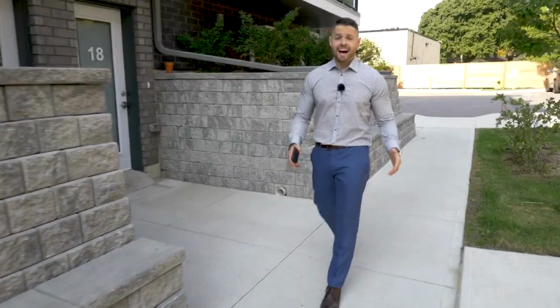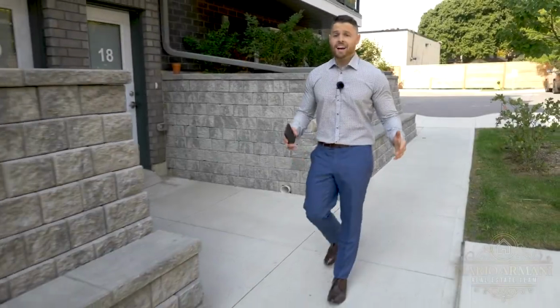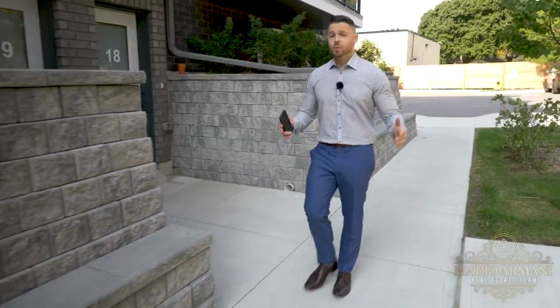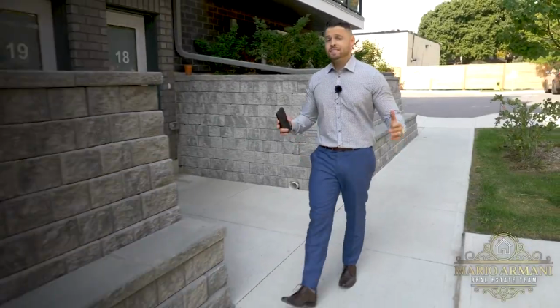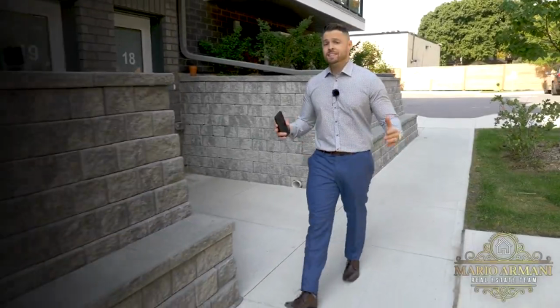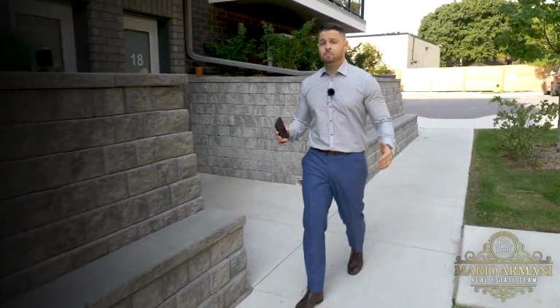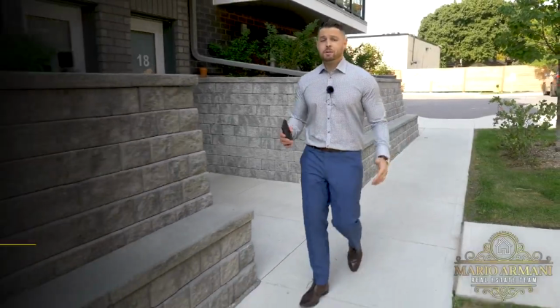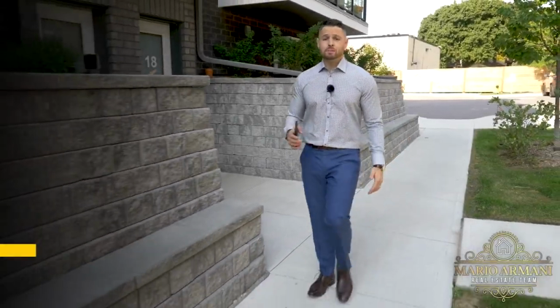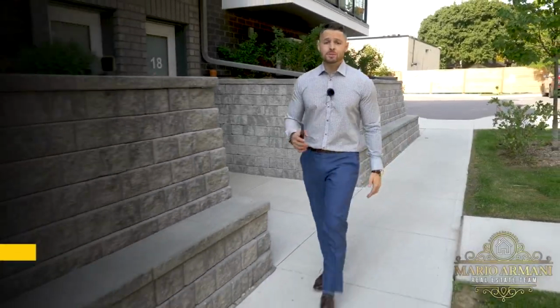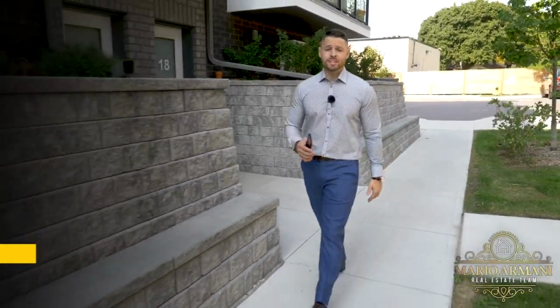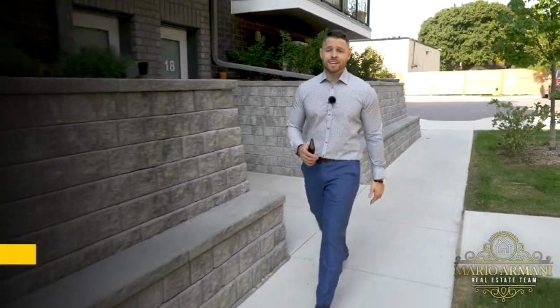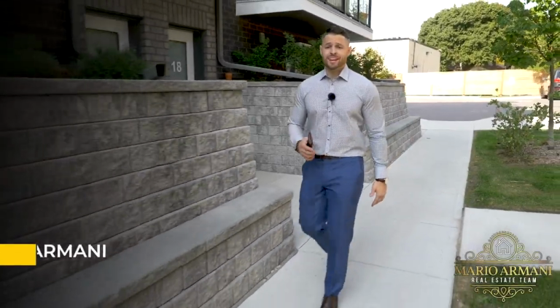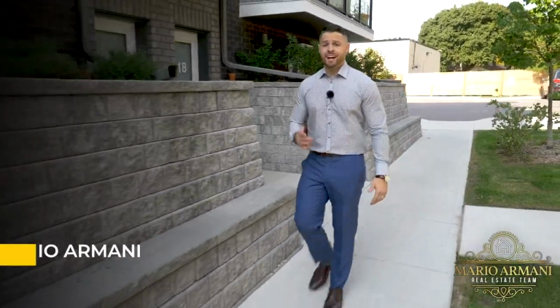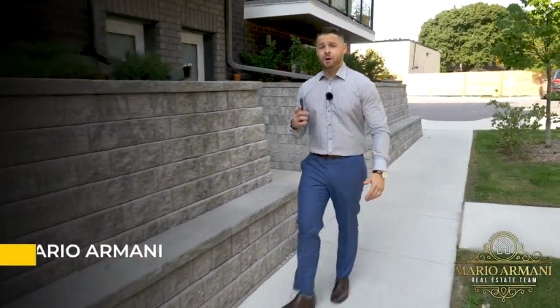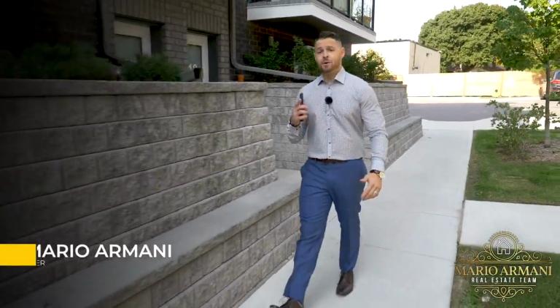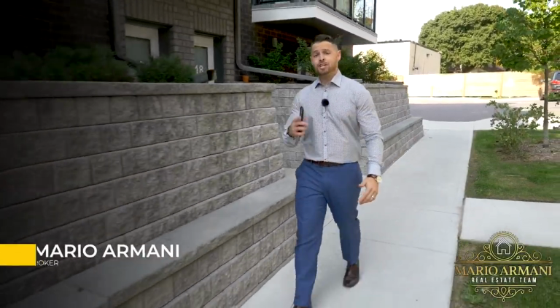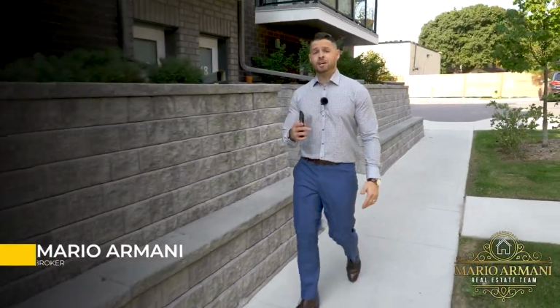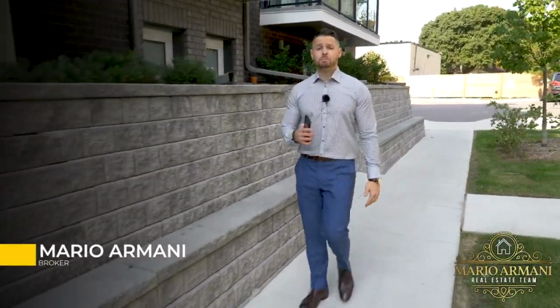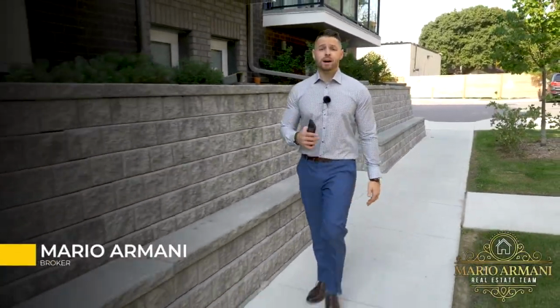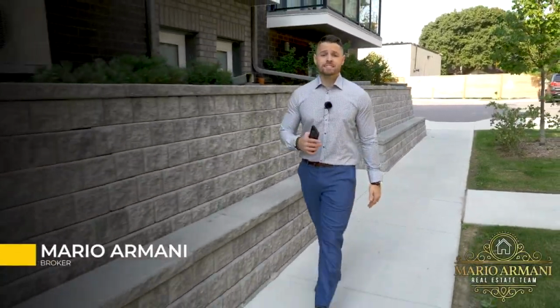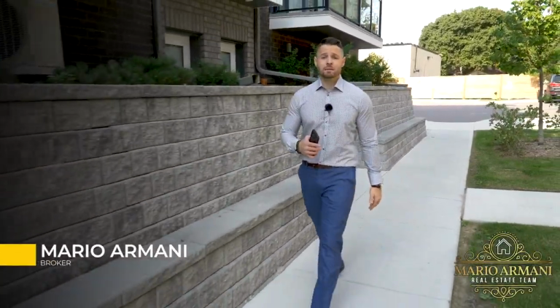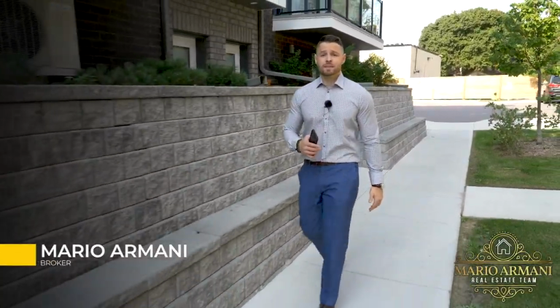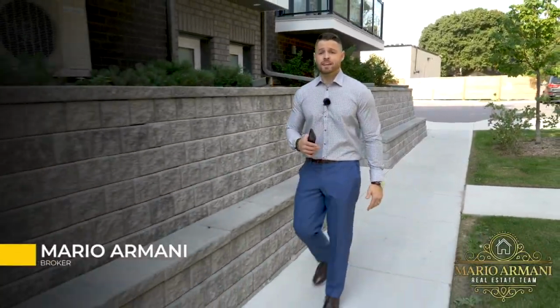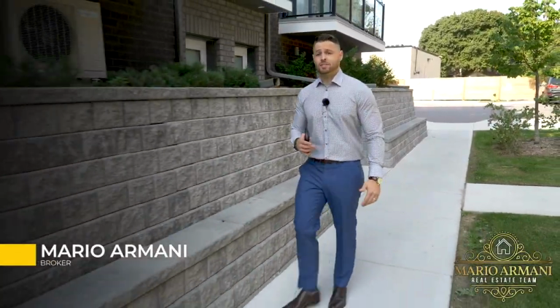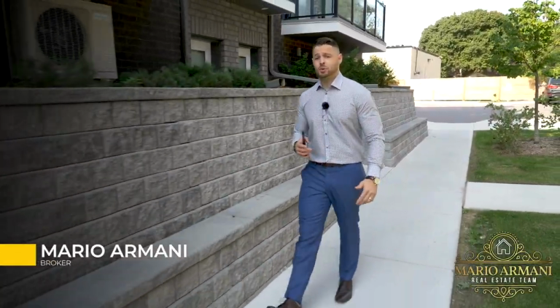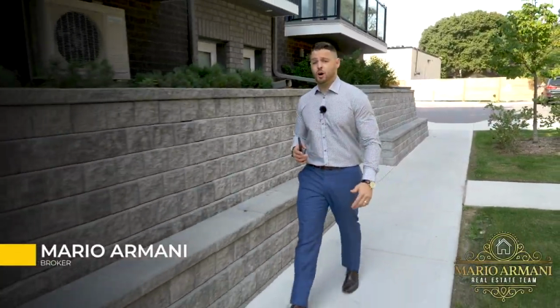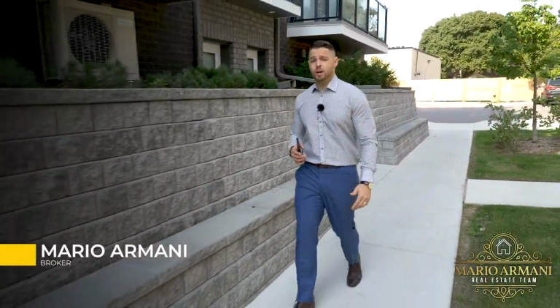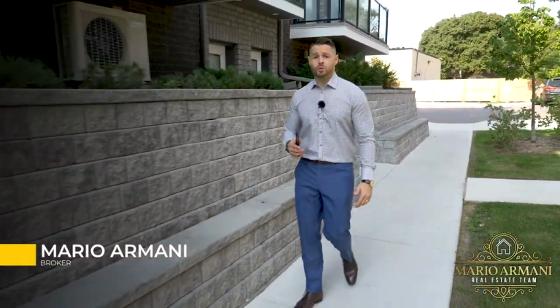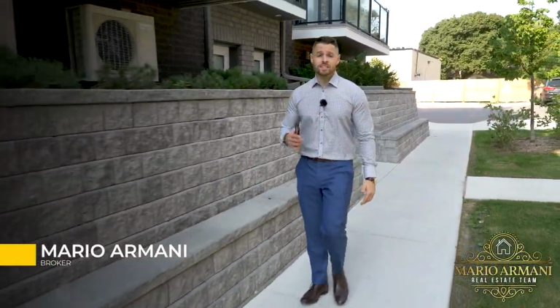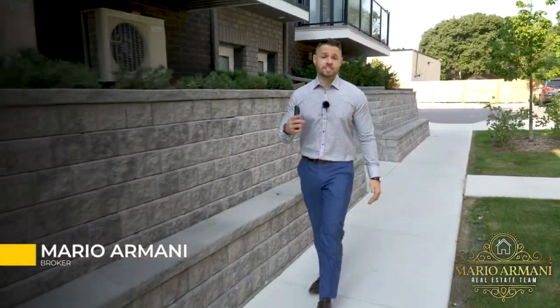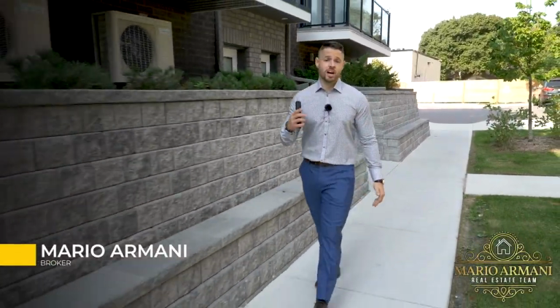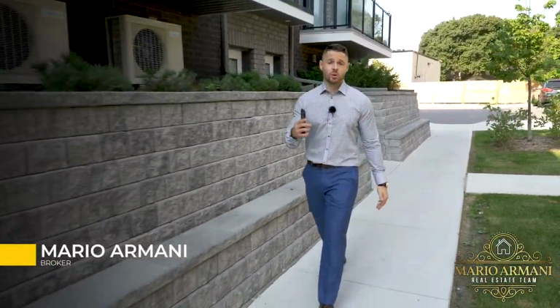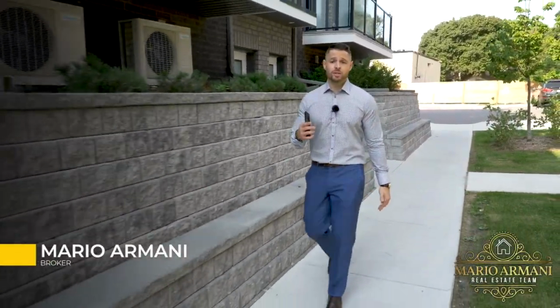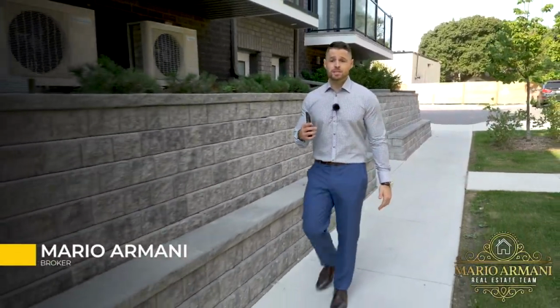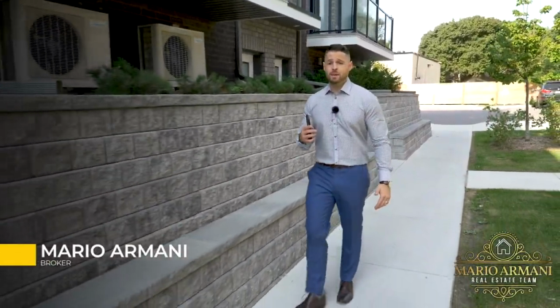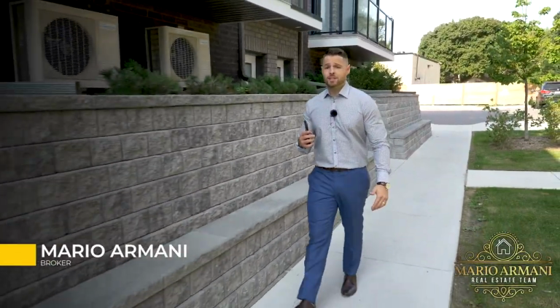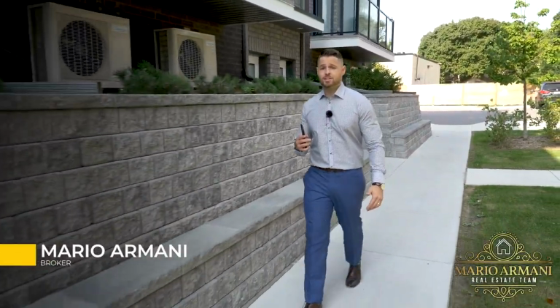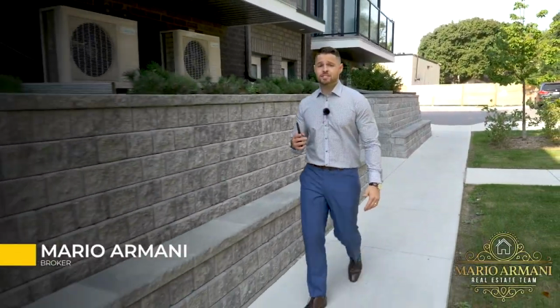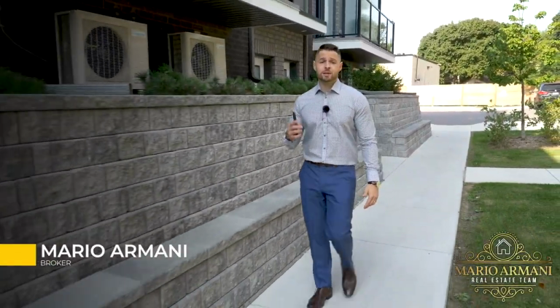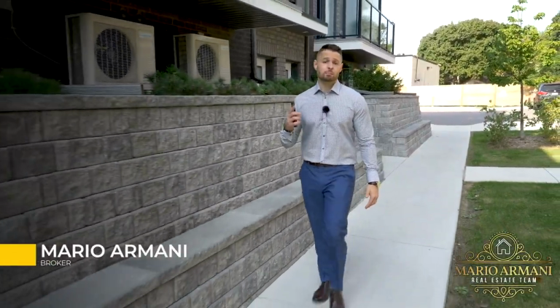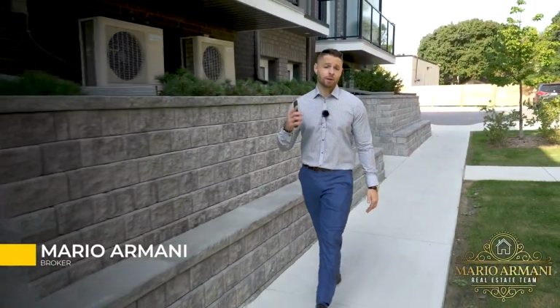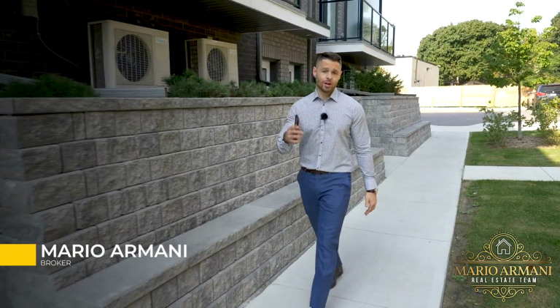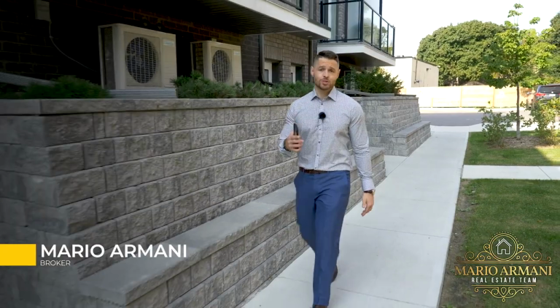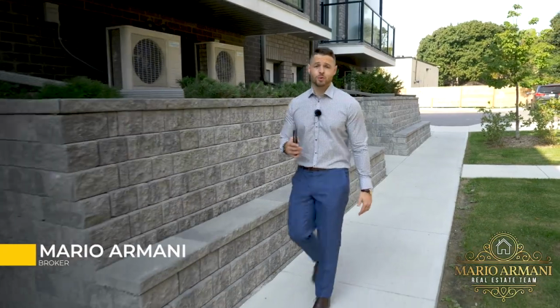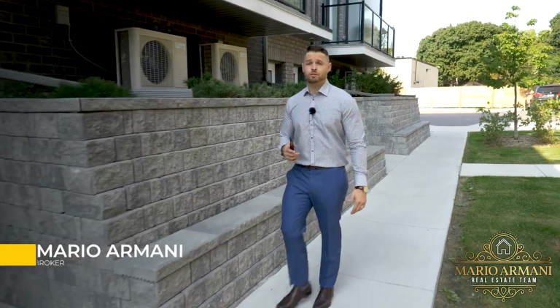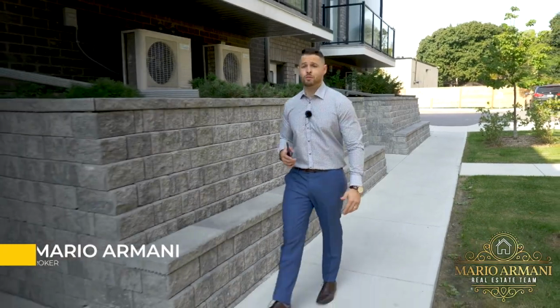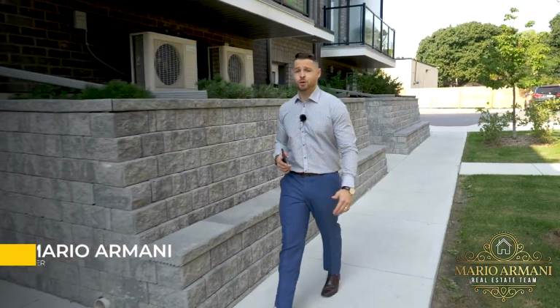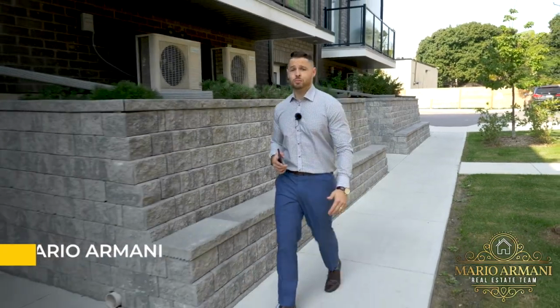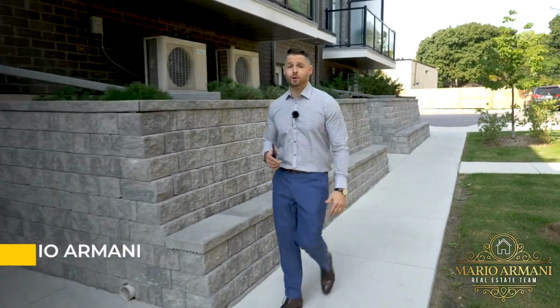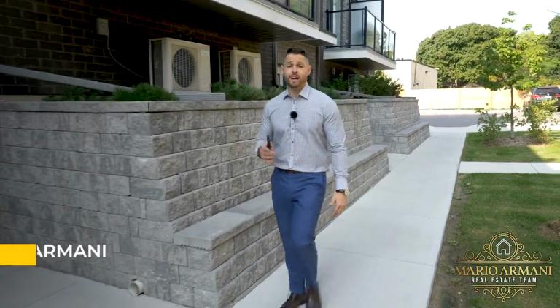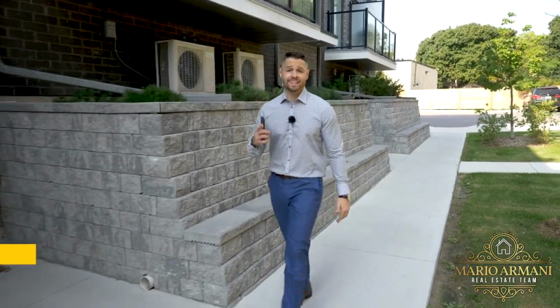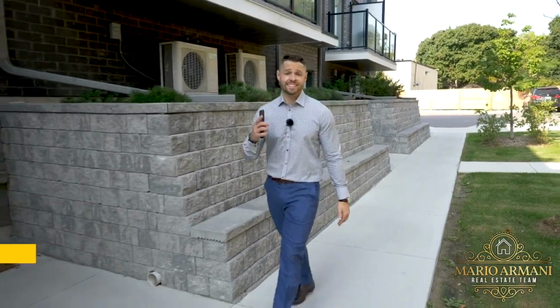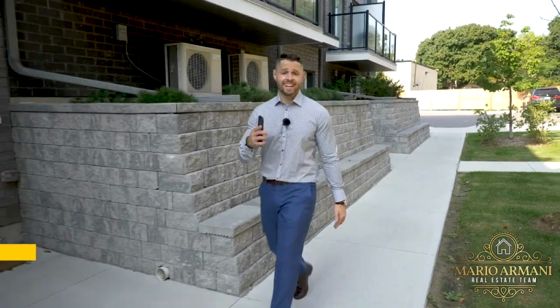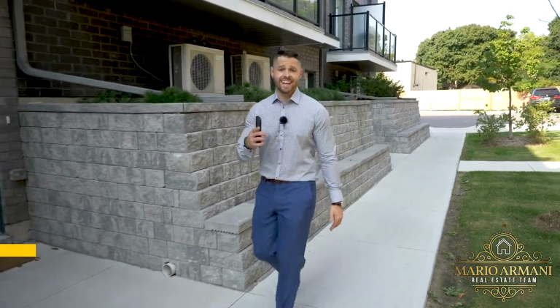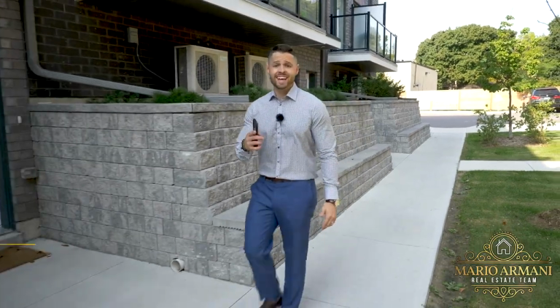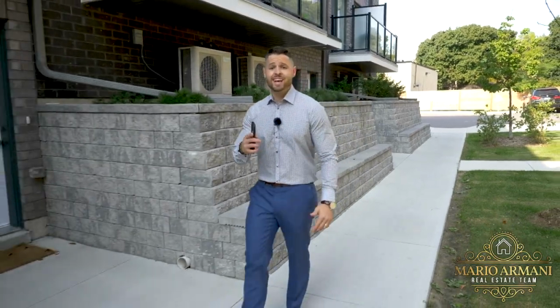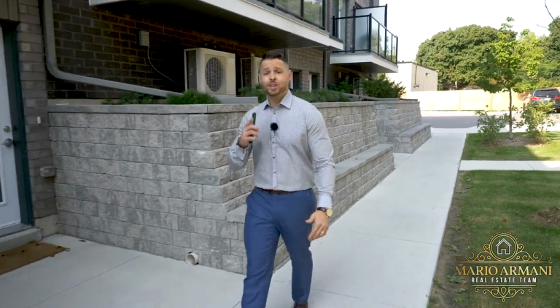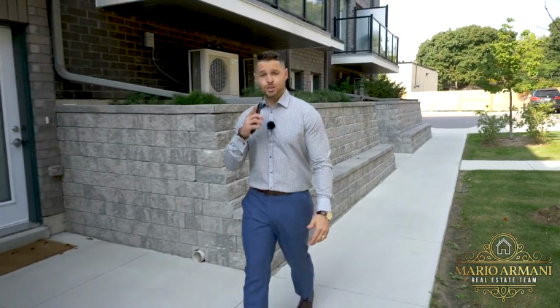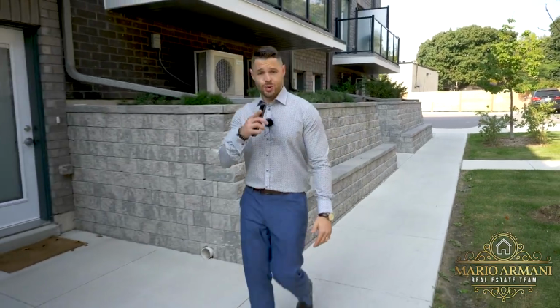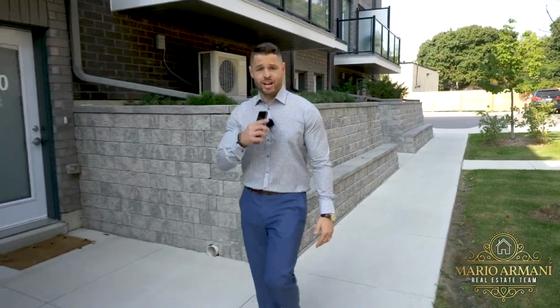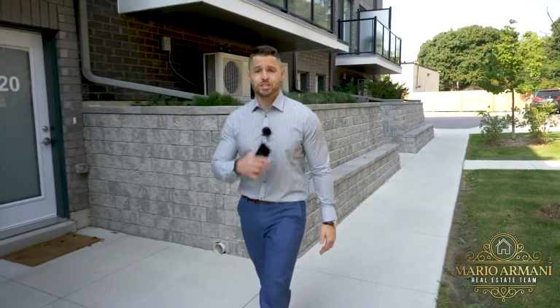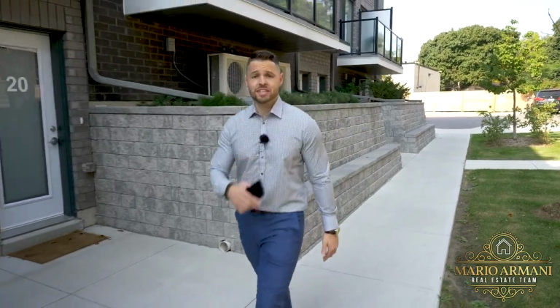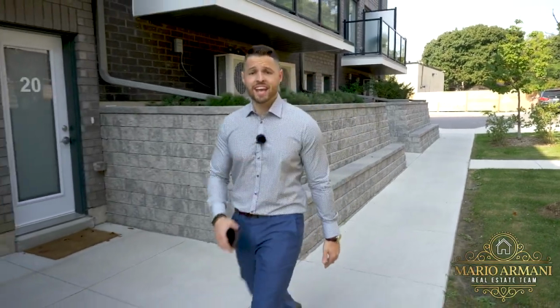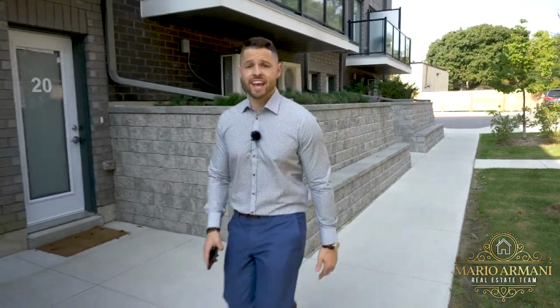I always hear people say, I wish I could buy something in Toronto that's not only spacious, but also affordable. And today, you actually can.